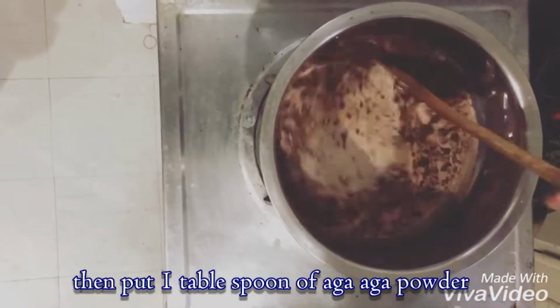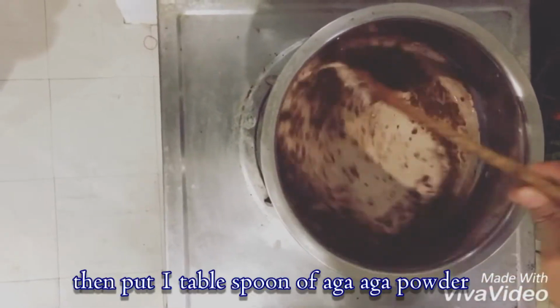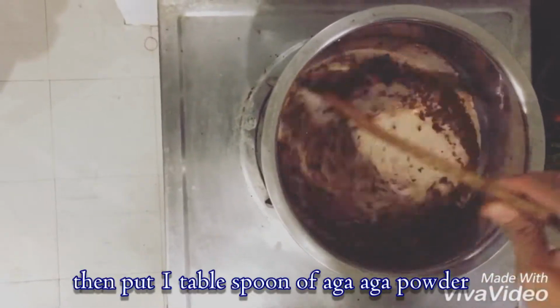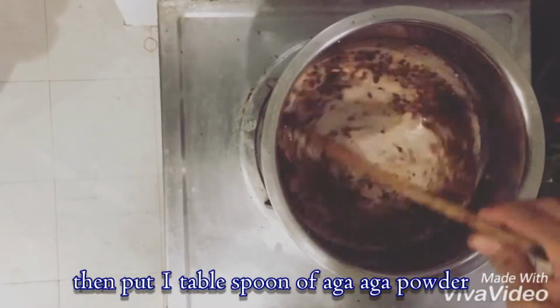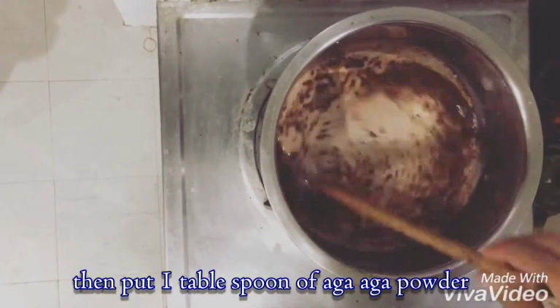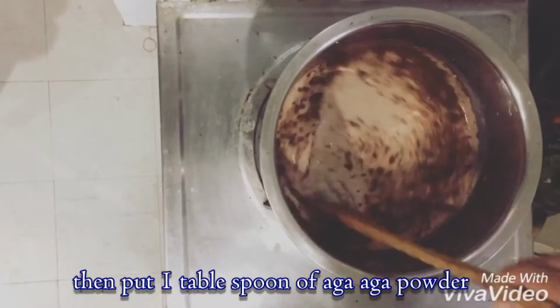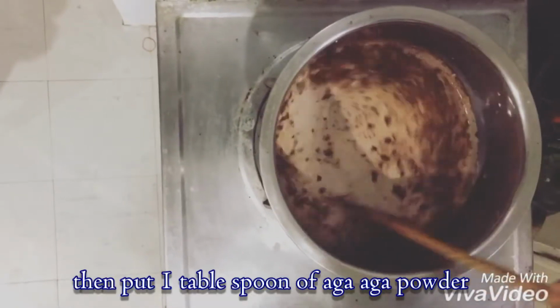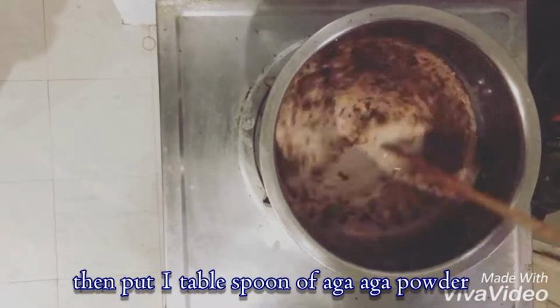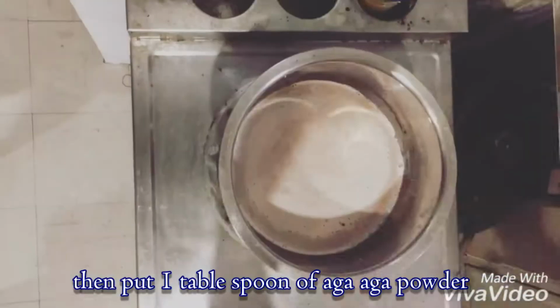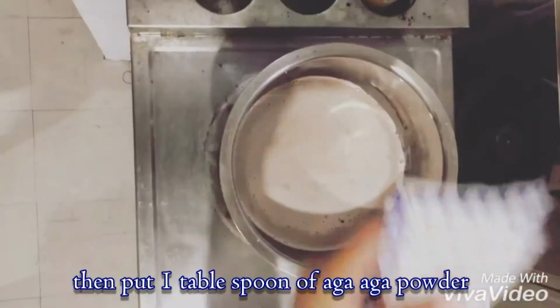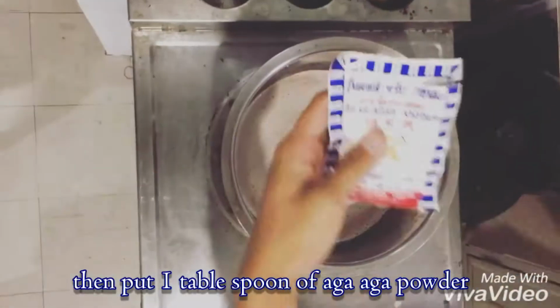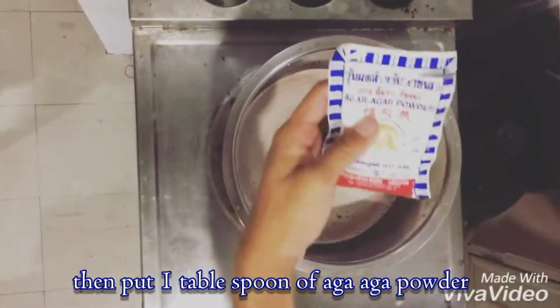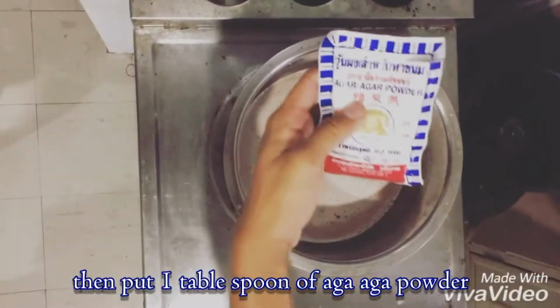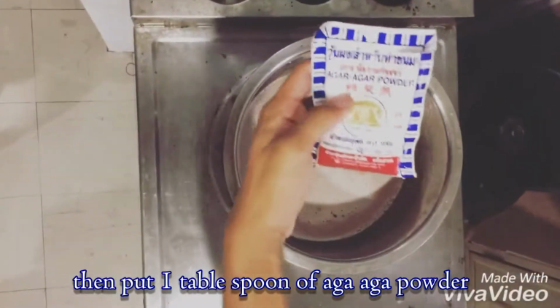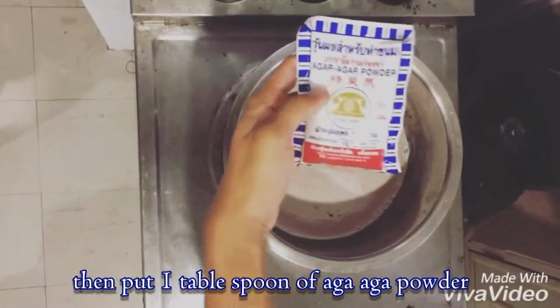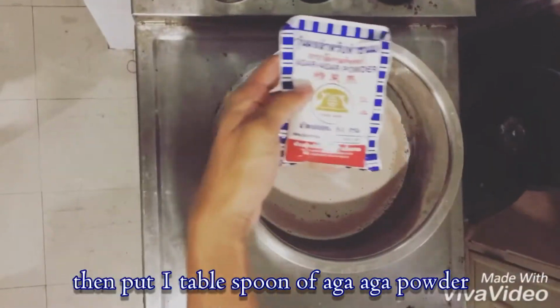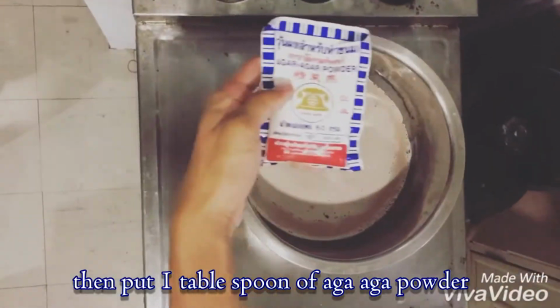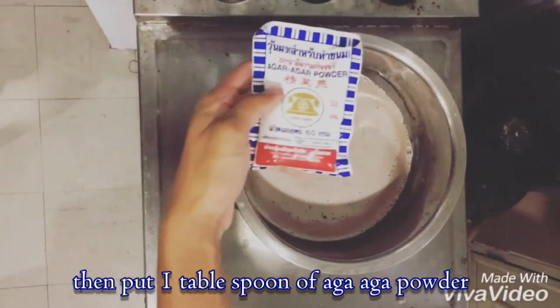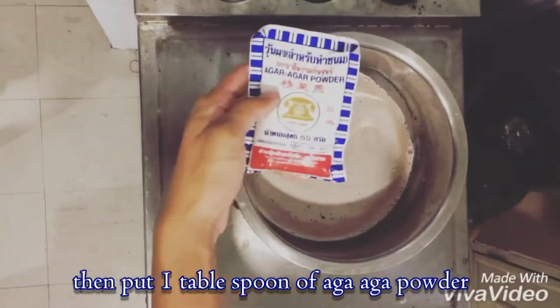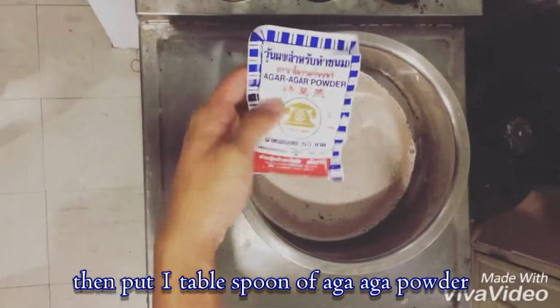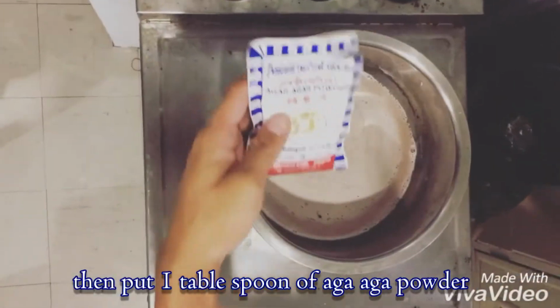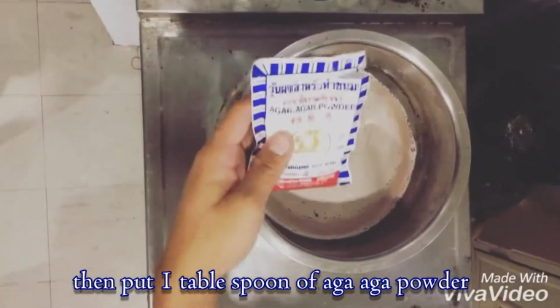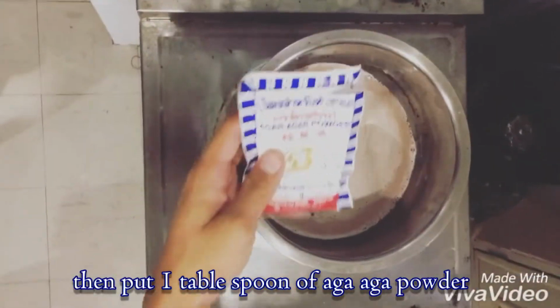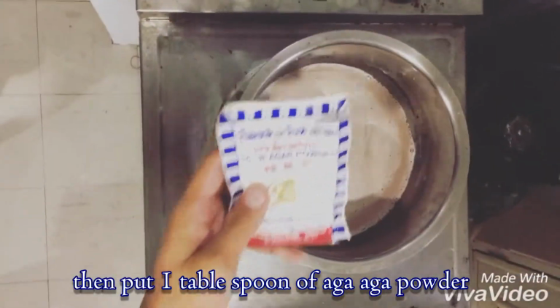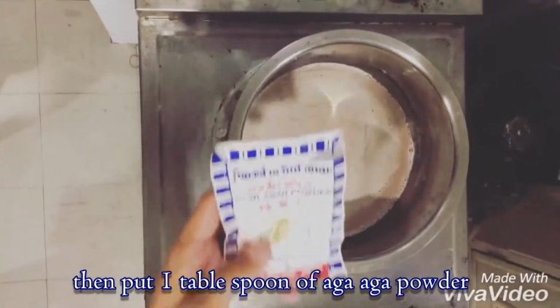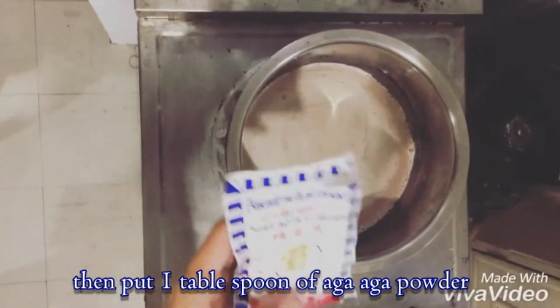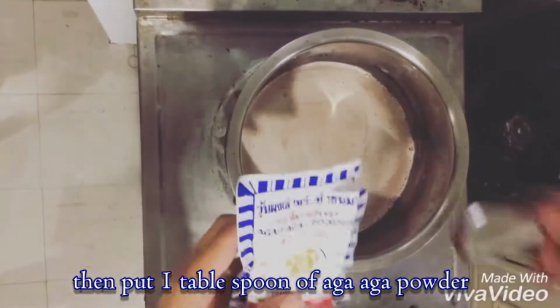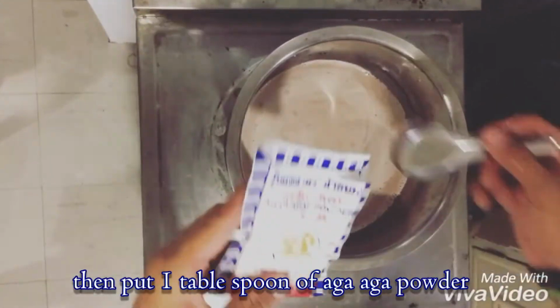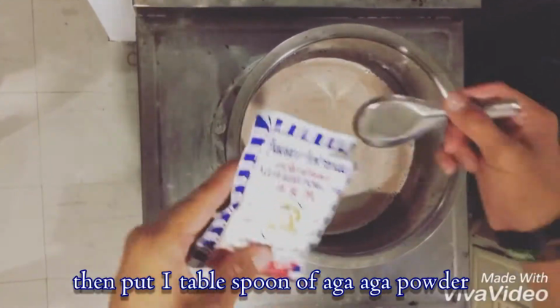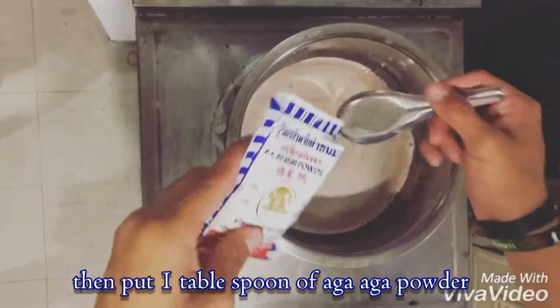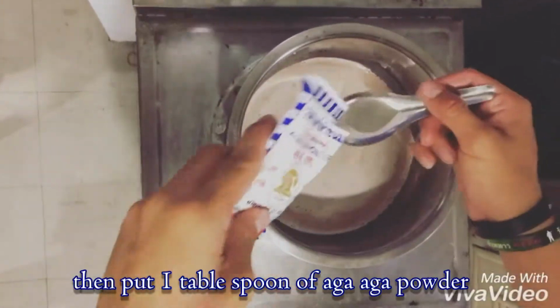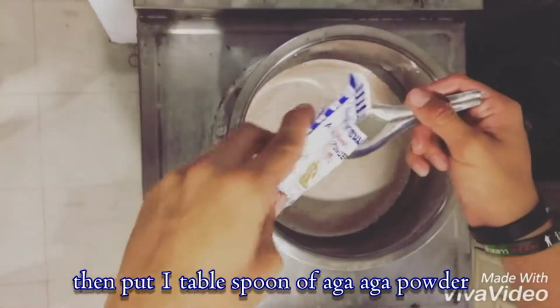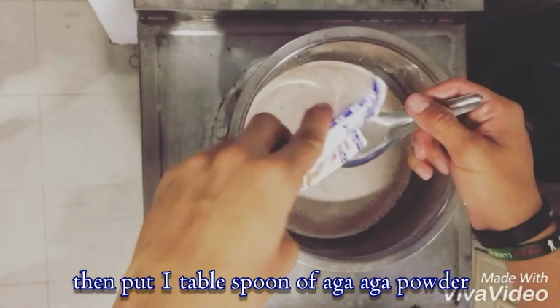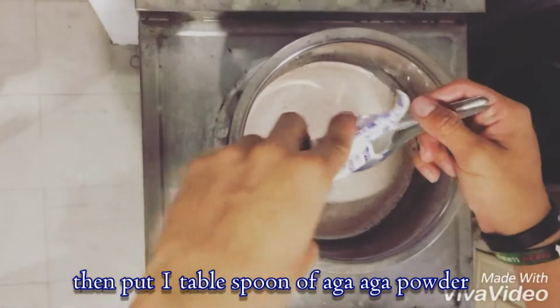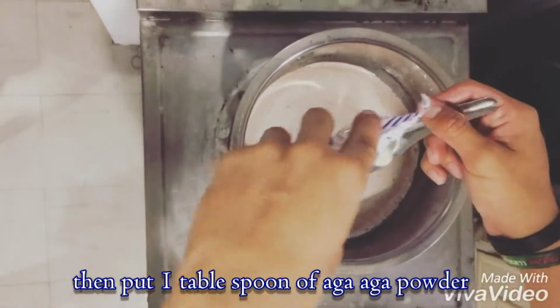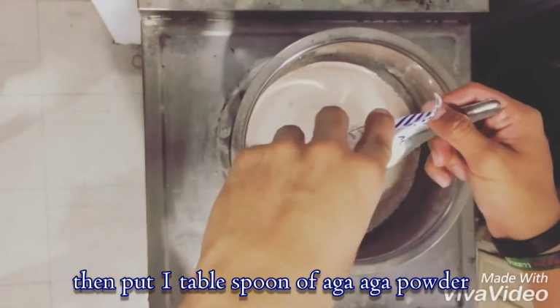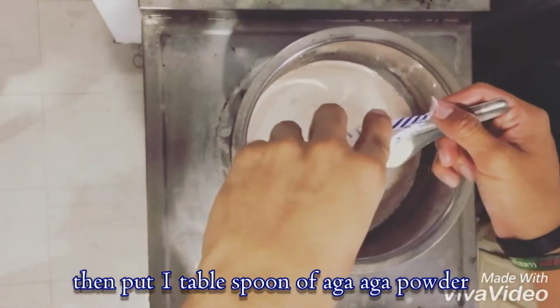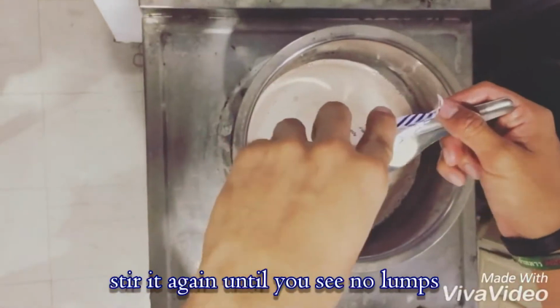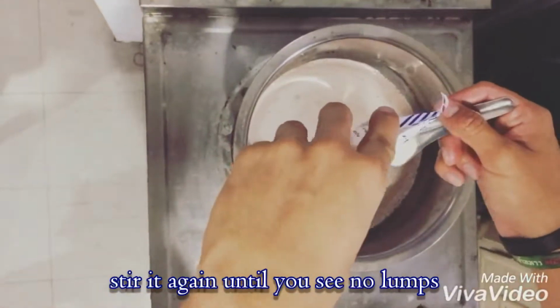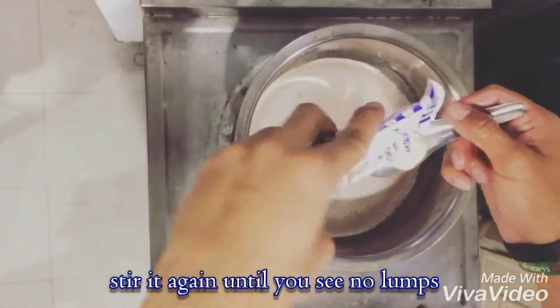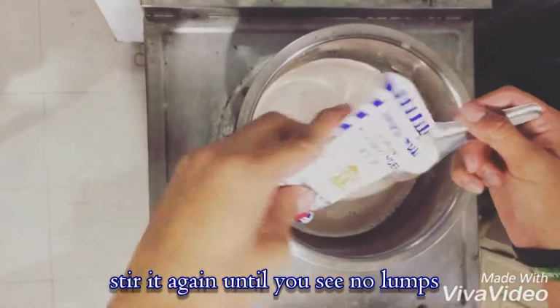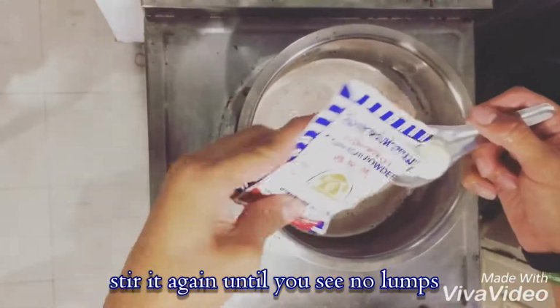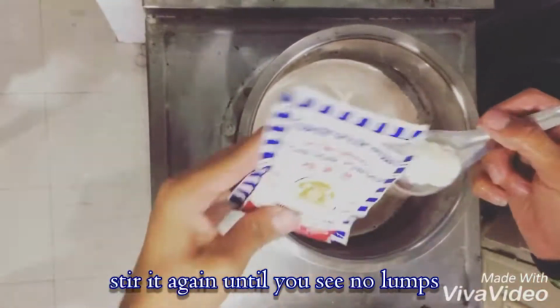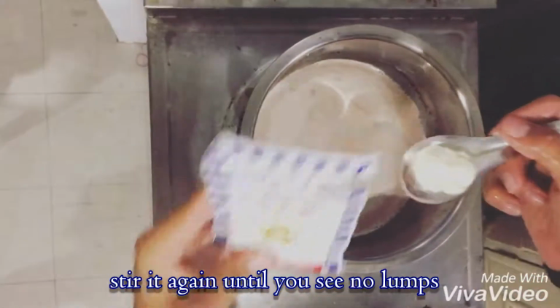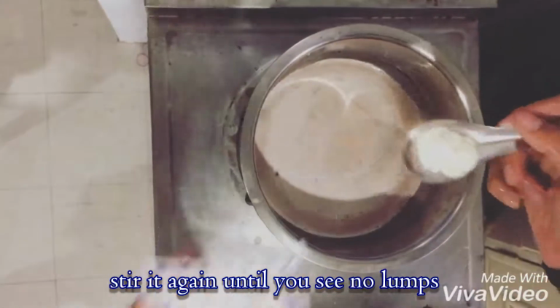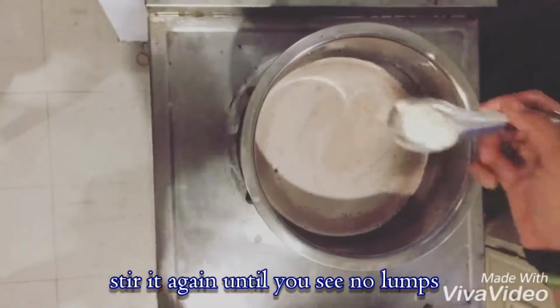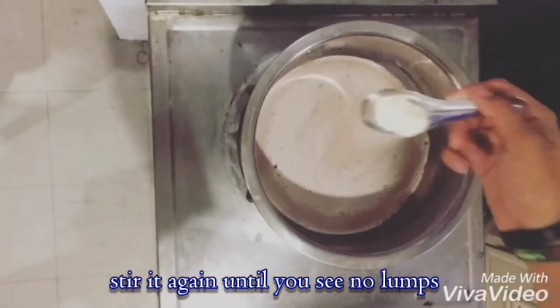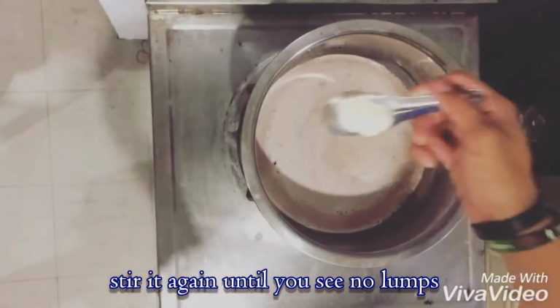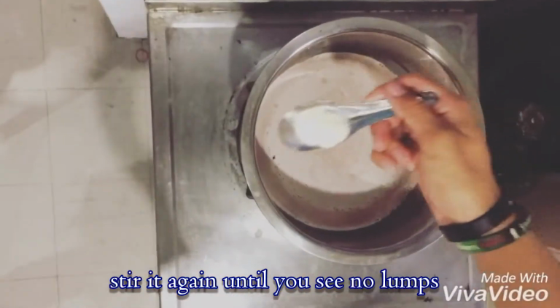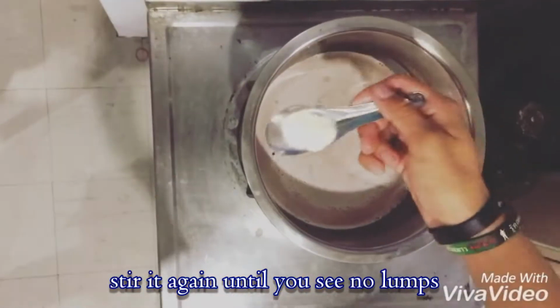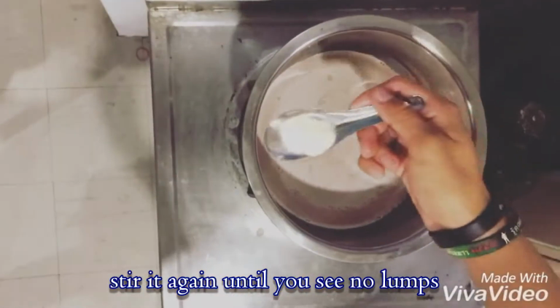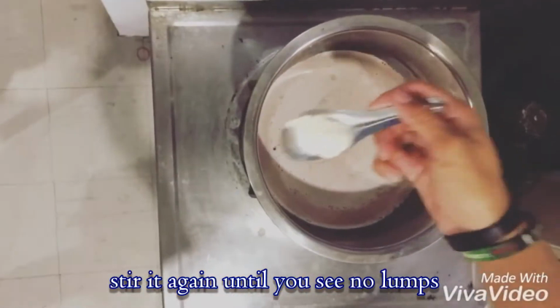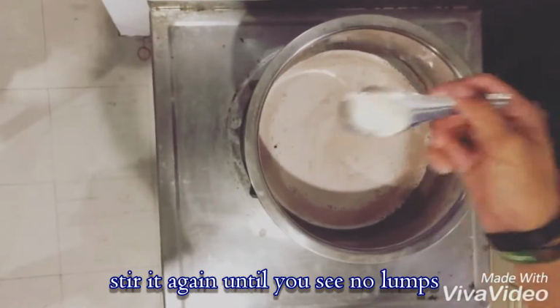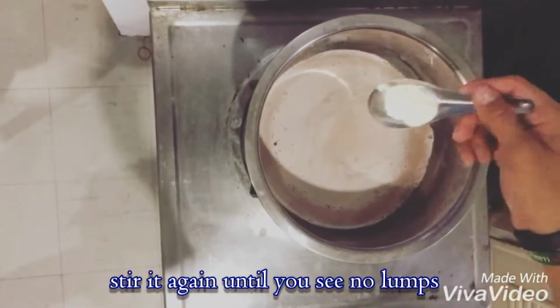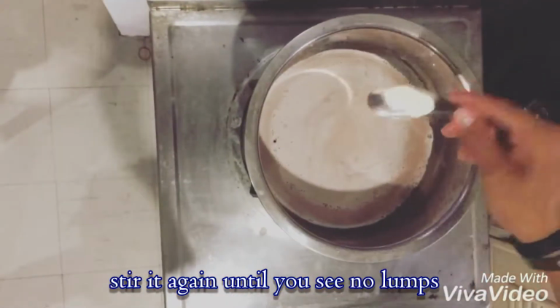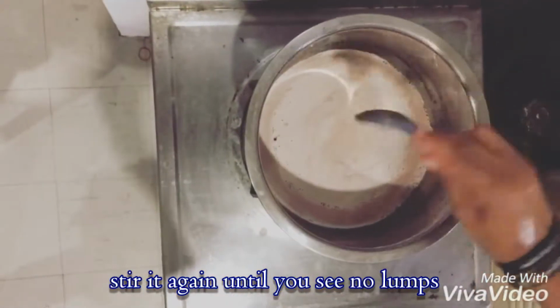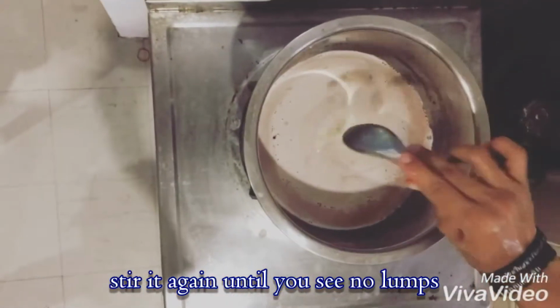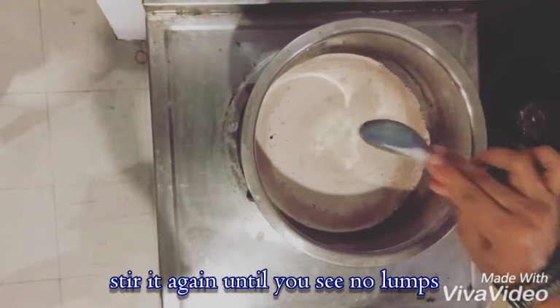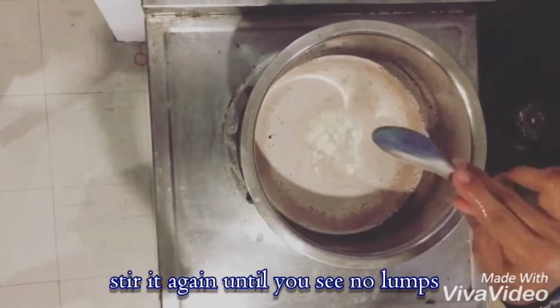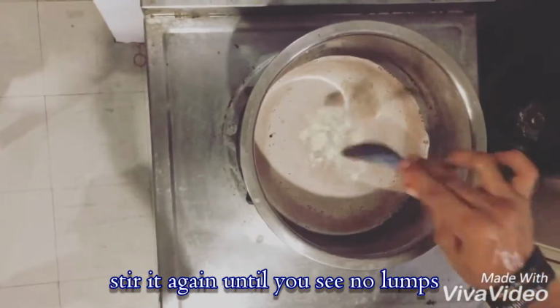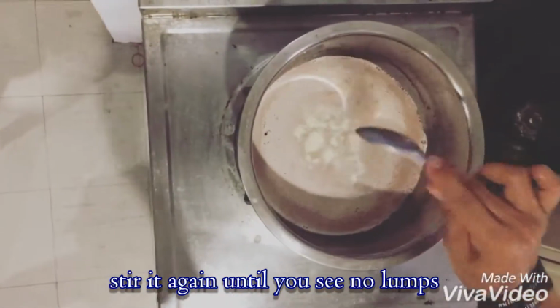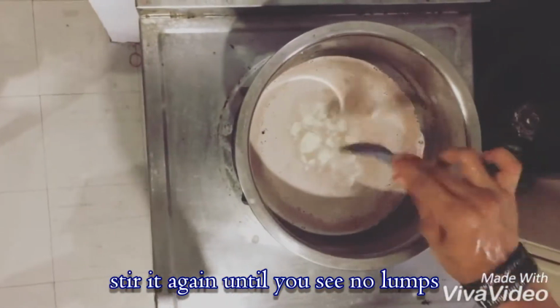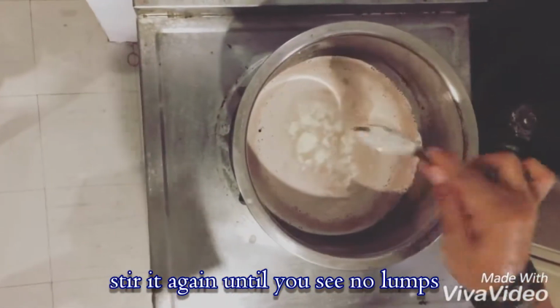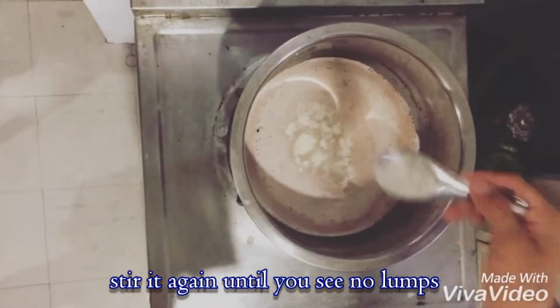Then put 1 tablespoon of gaga powder and stir it again until you see no lumps.